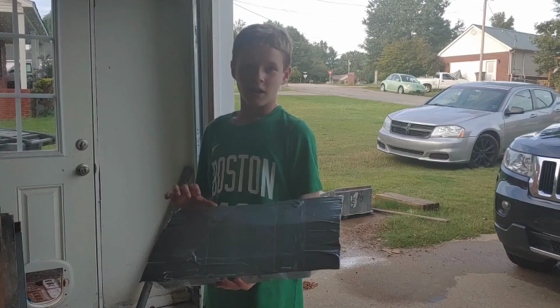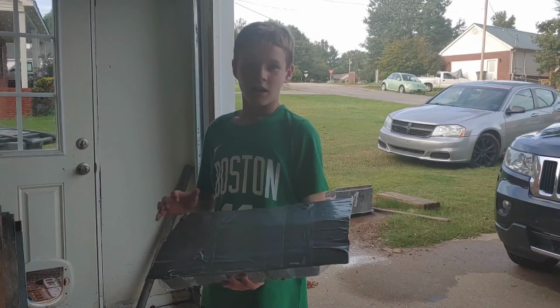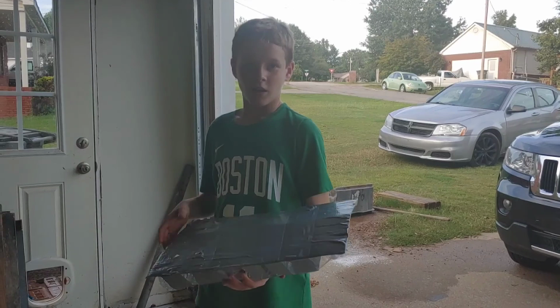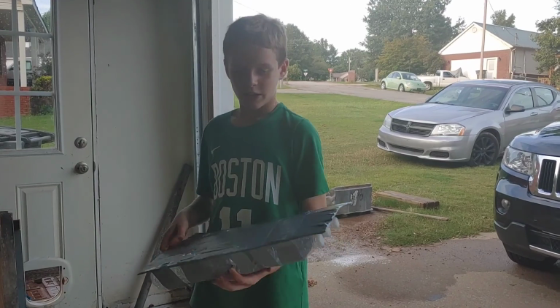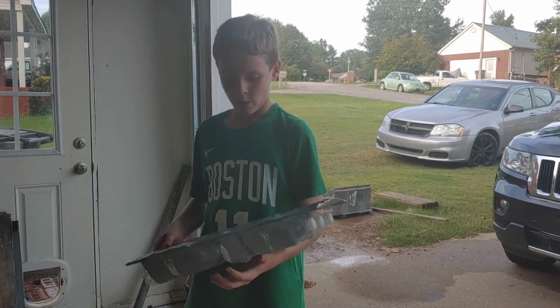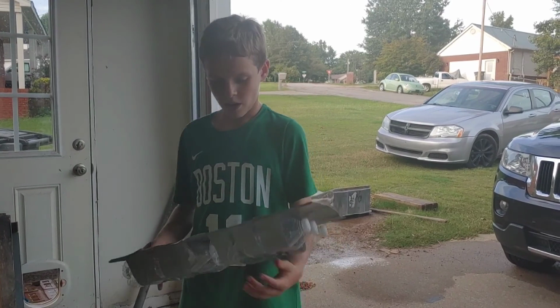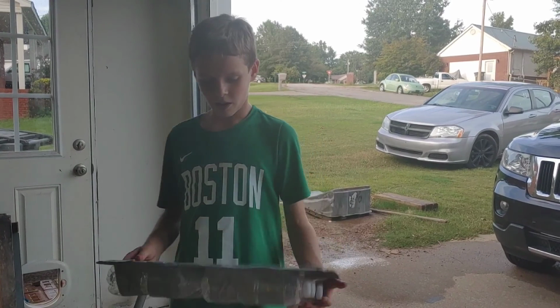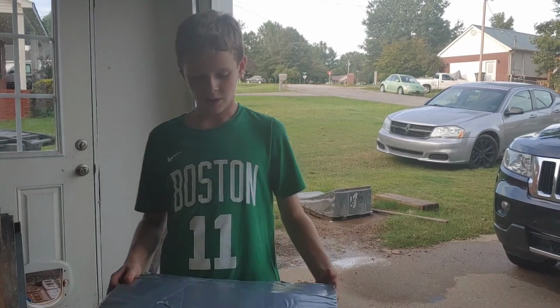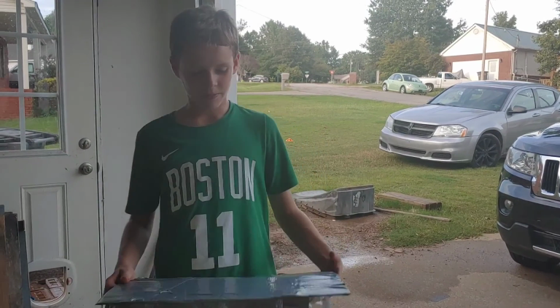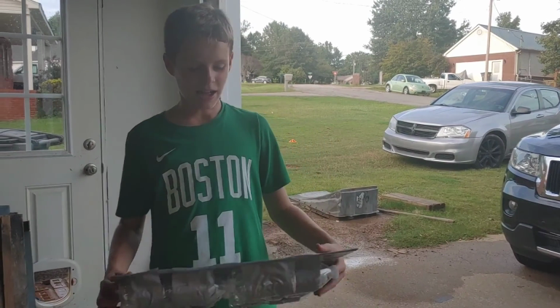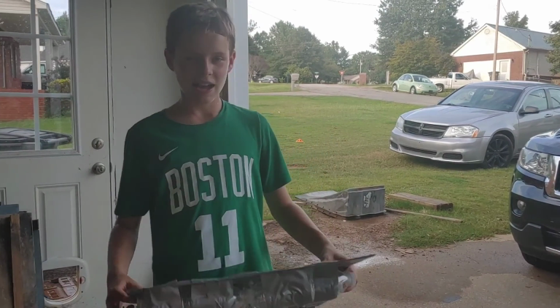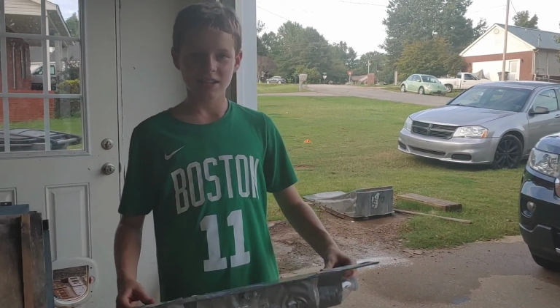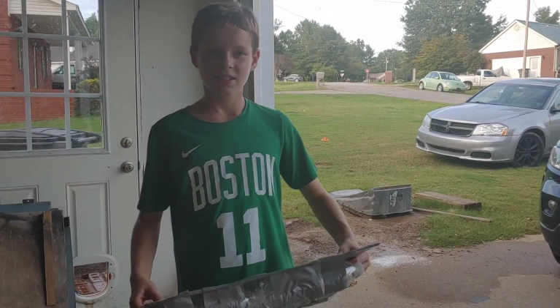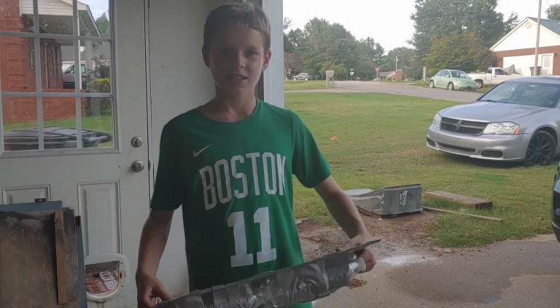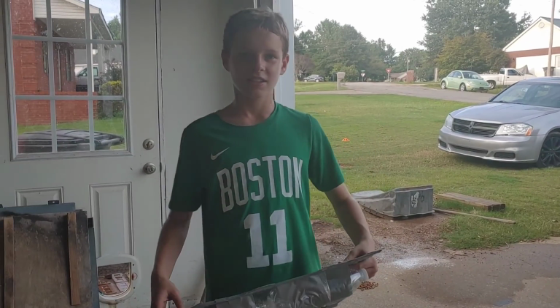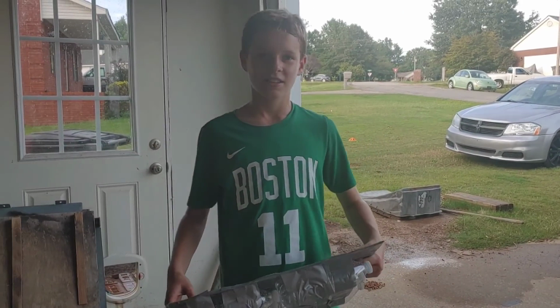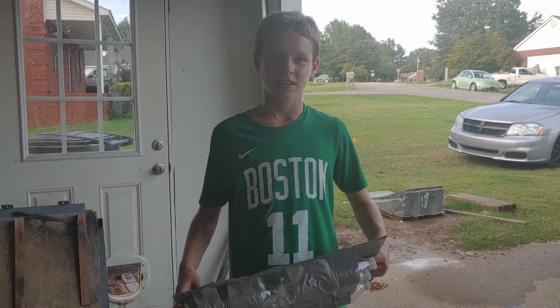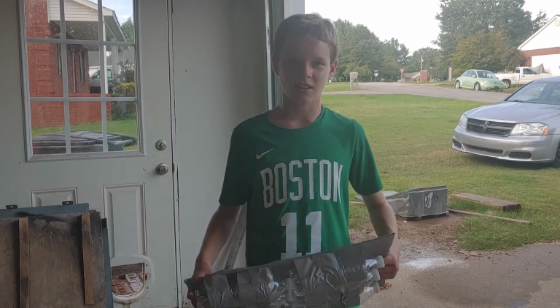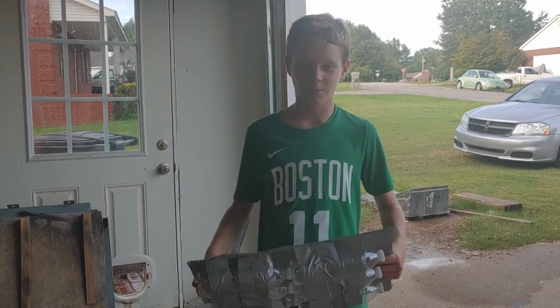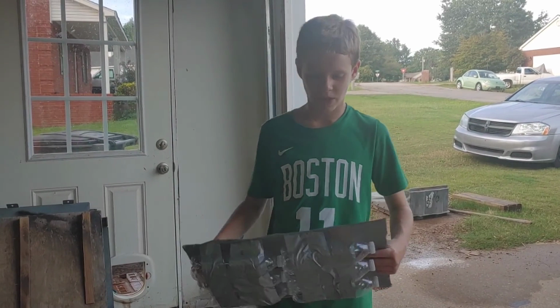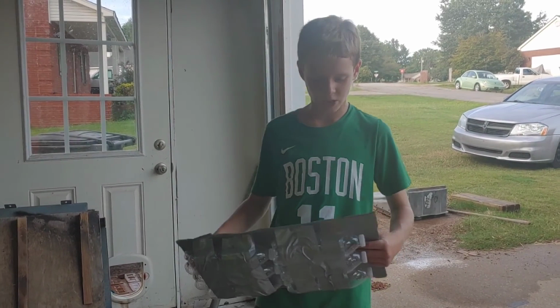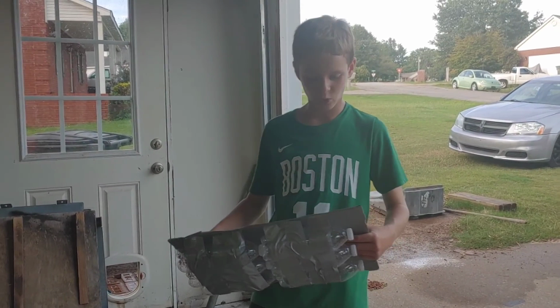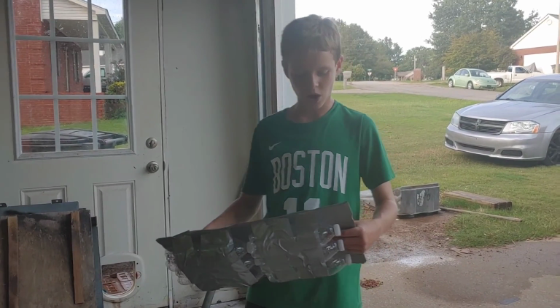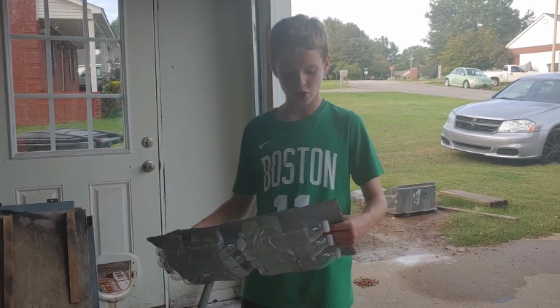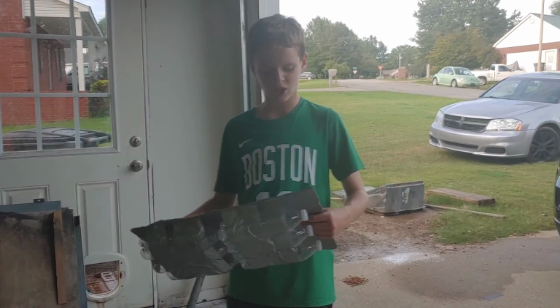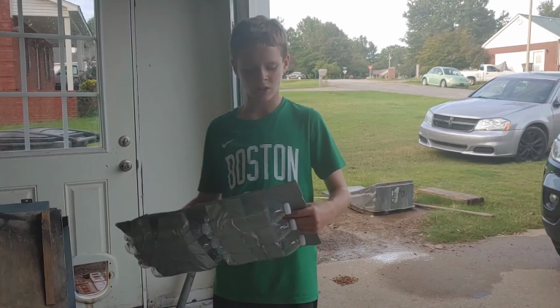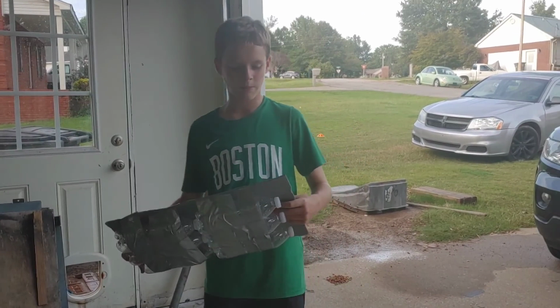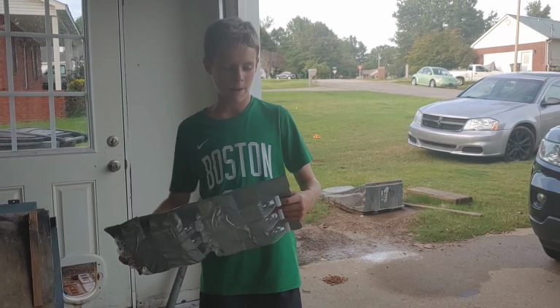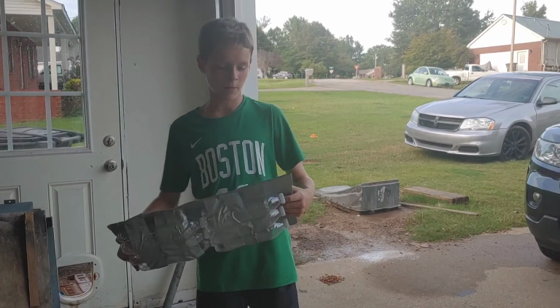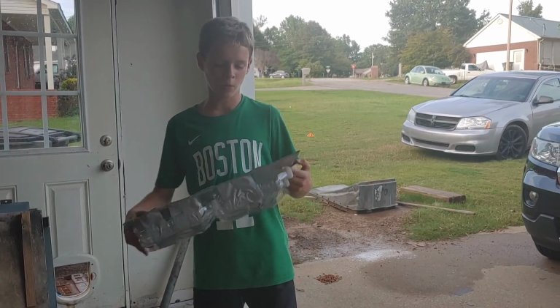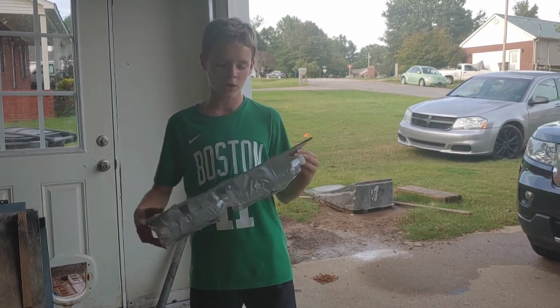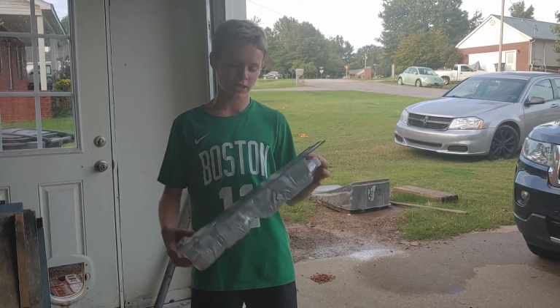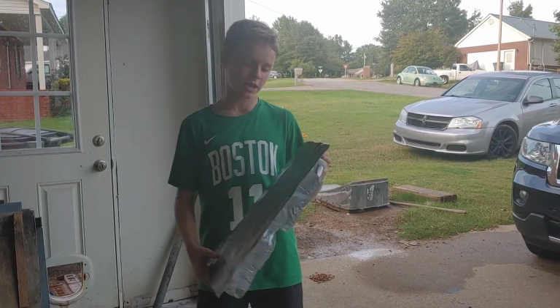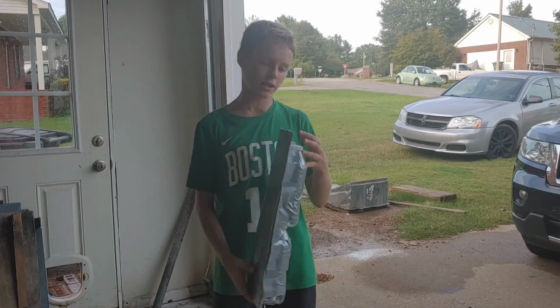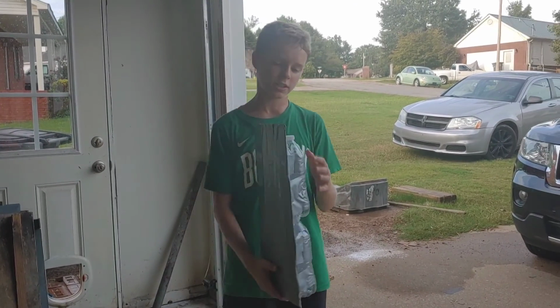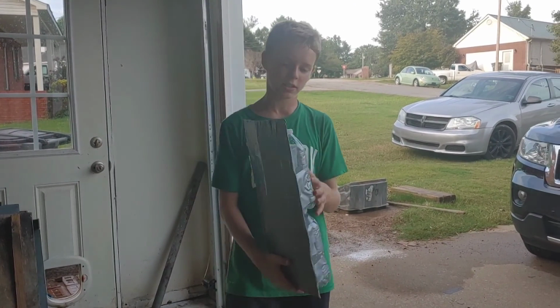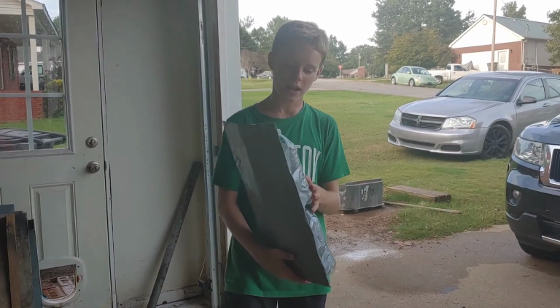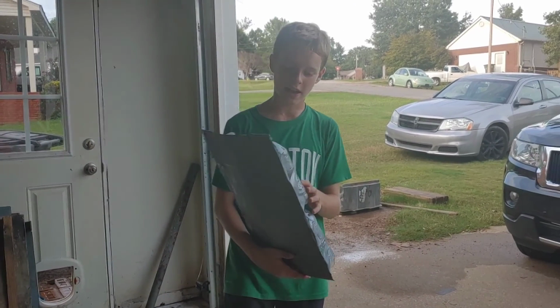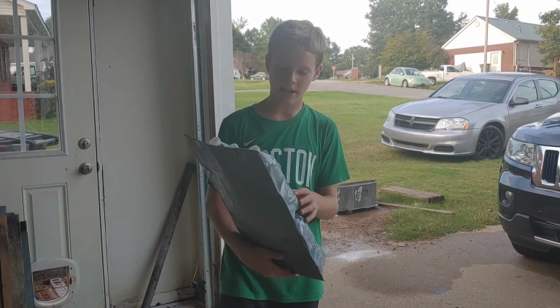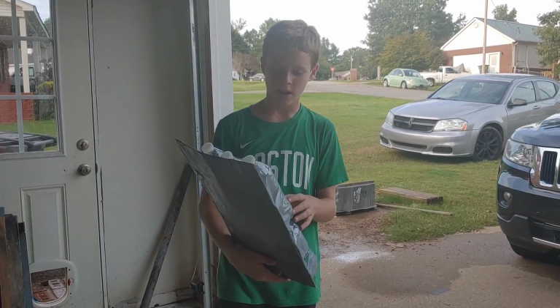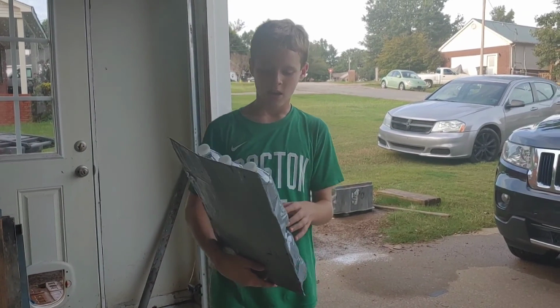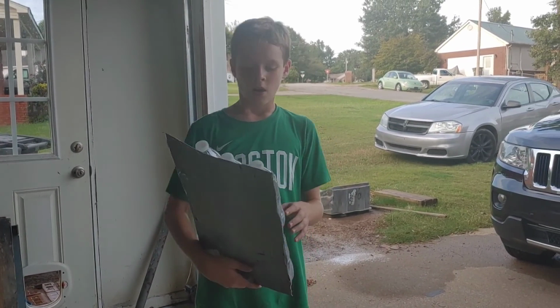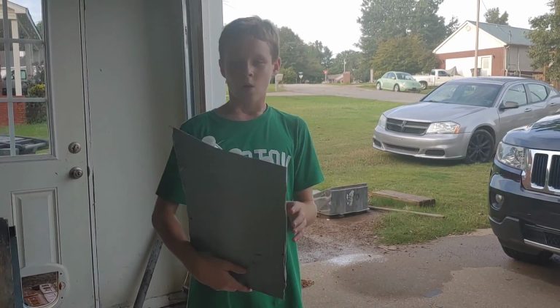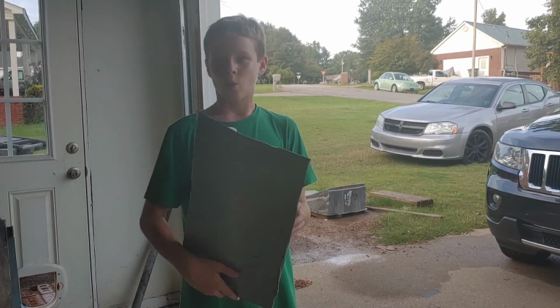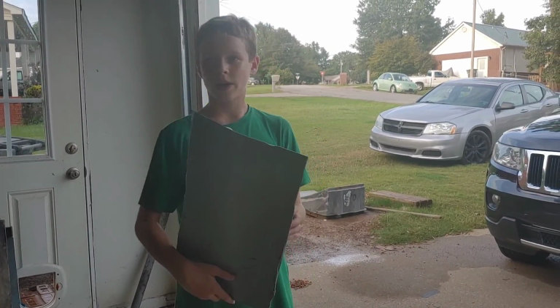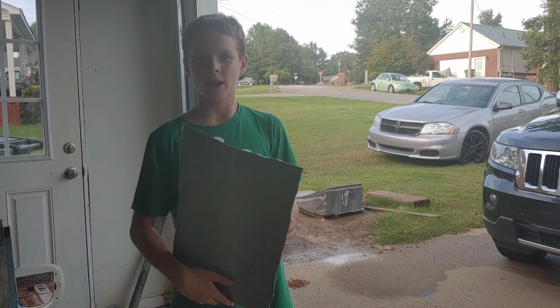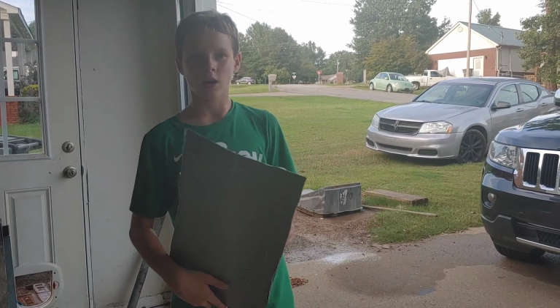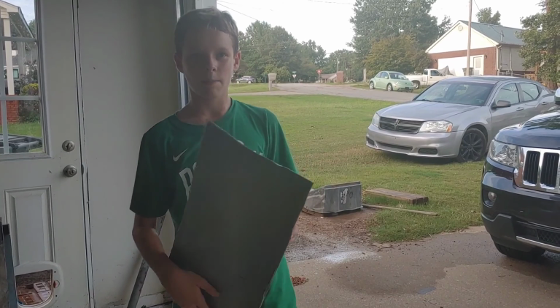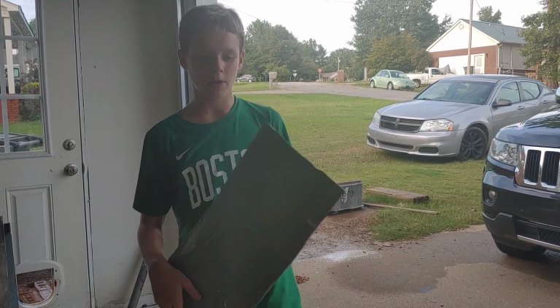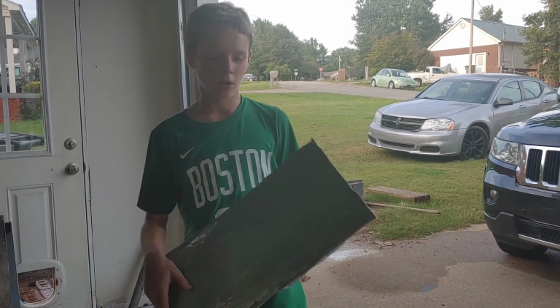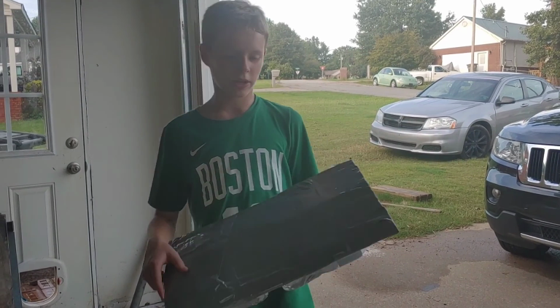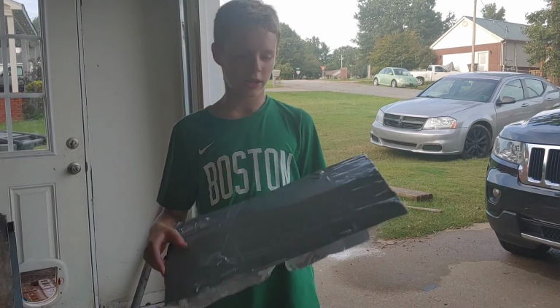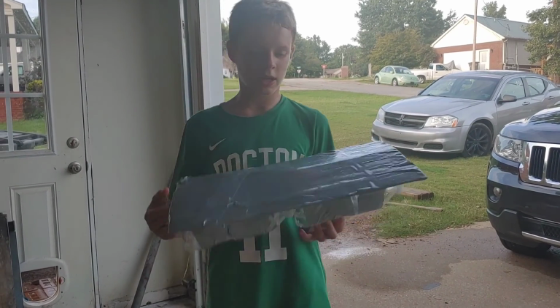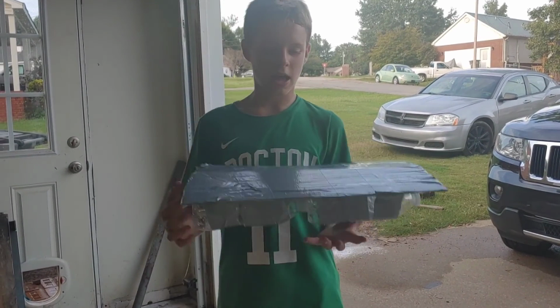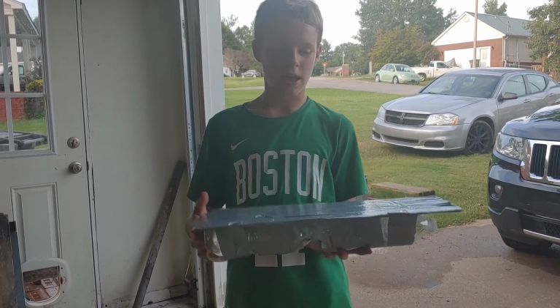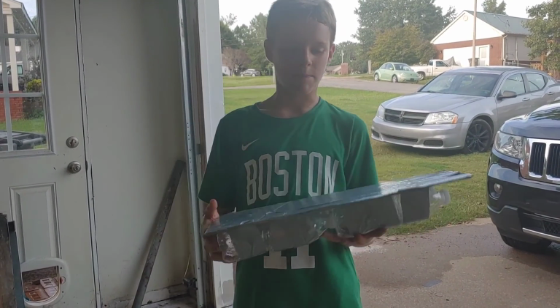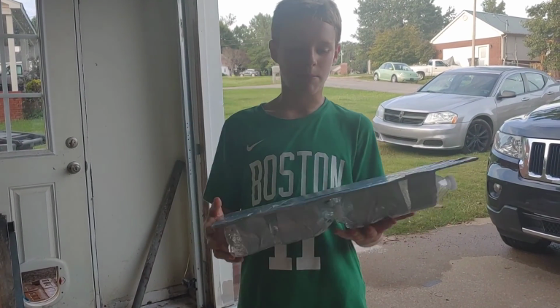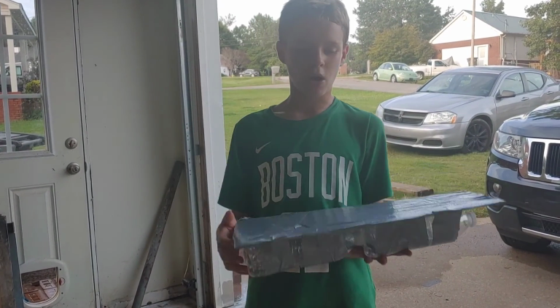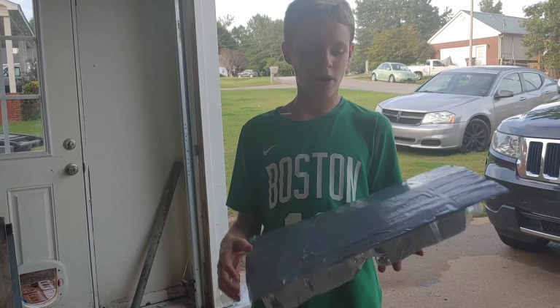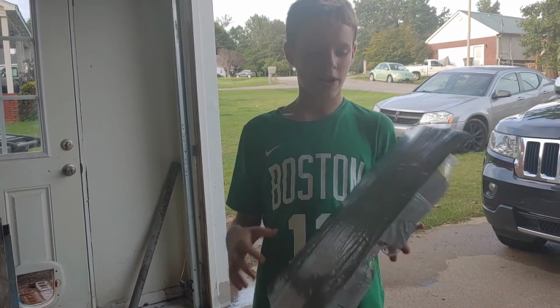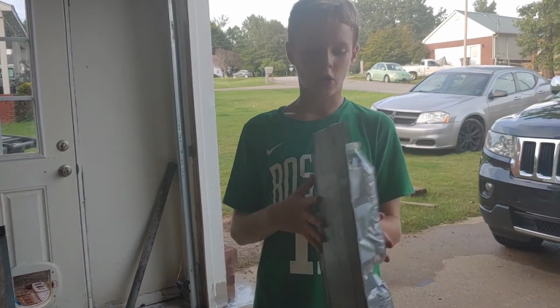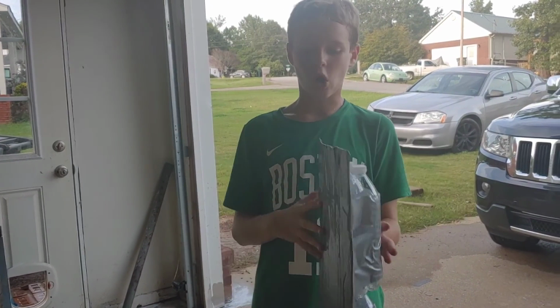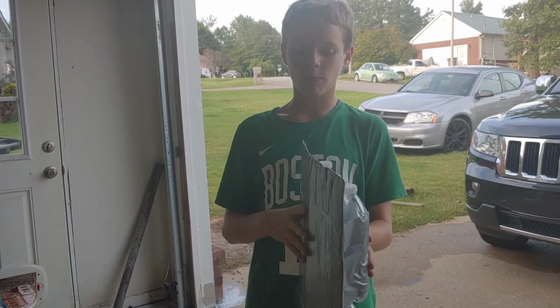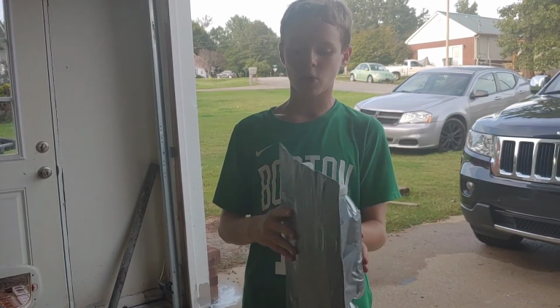Welcome guys, thanks for watching Bama Boys. Today we are building a boat out of cardboard.